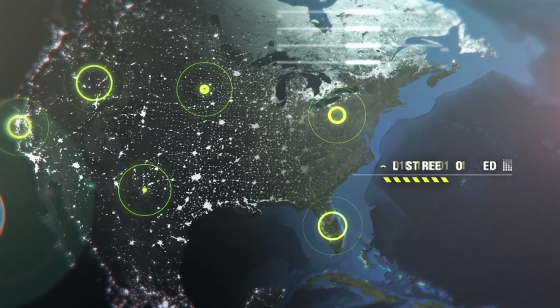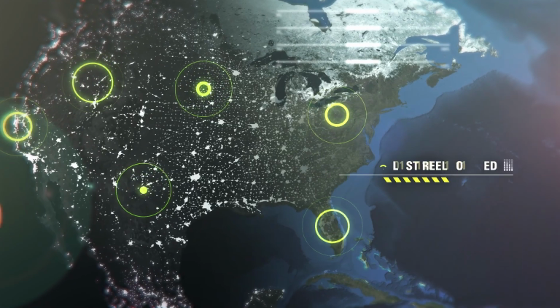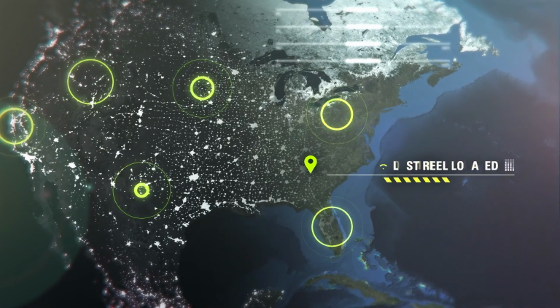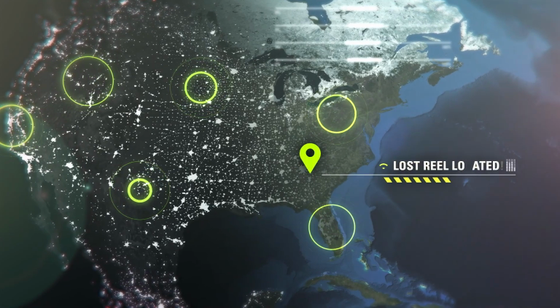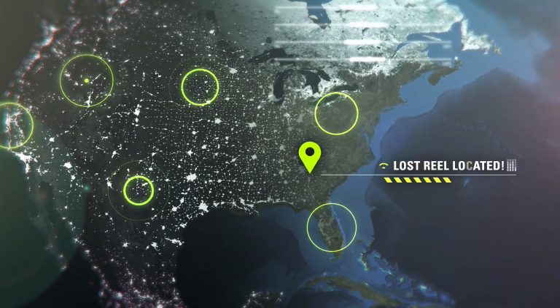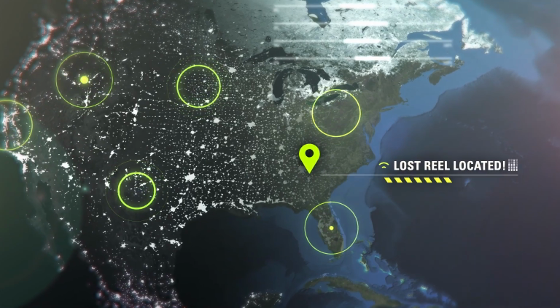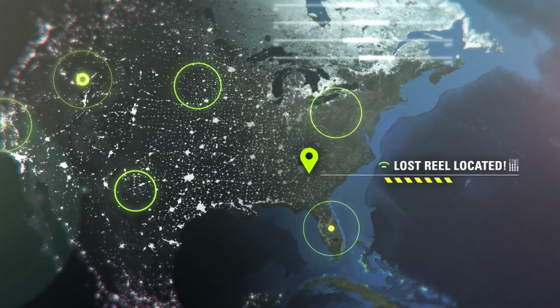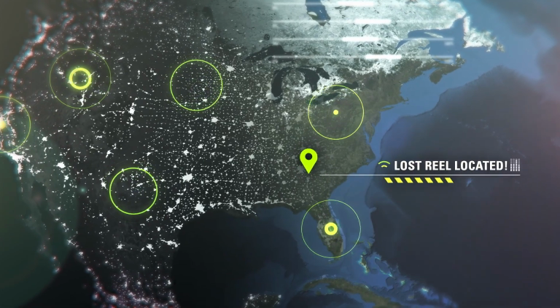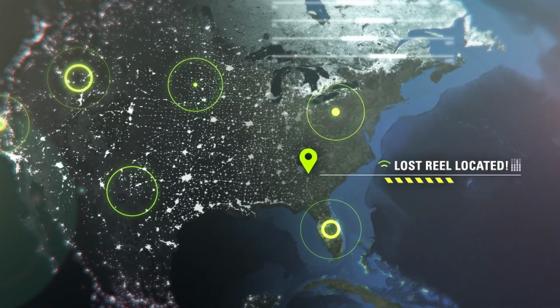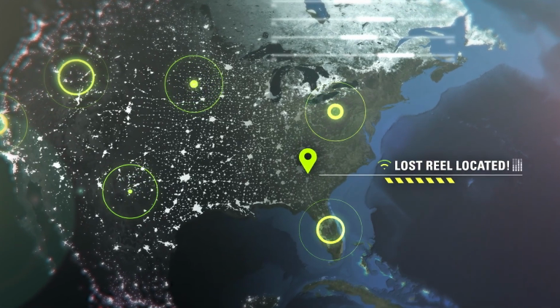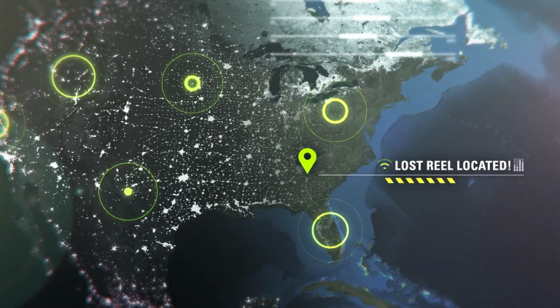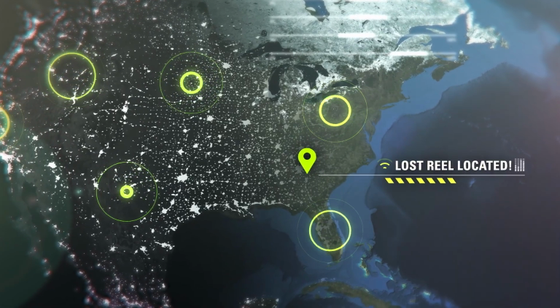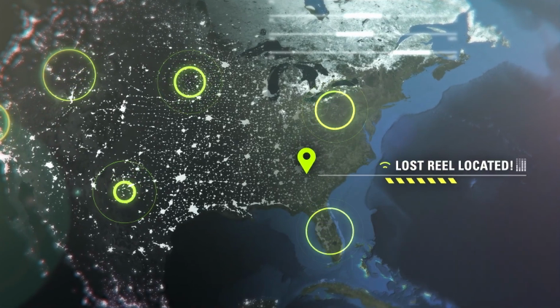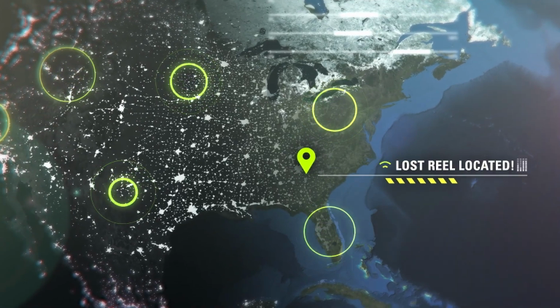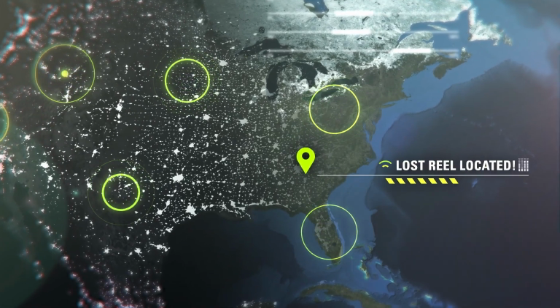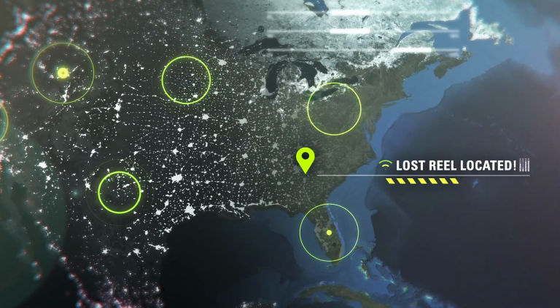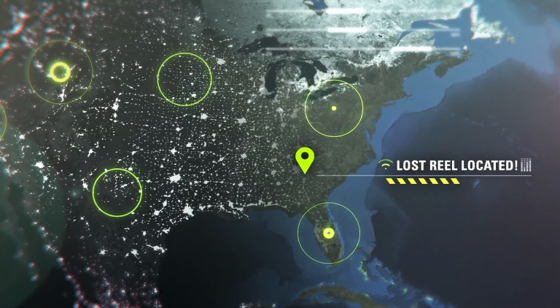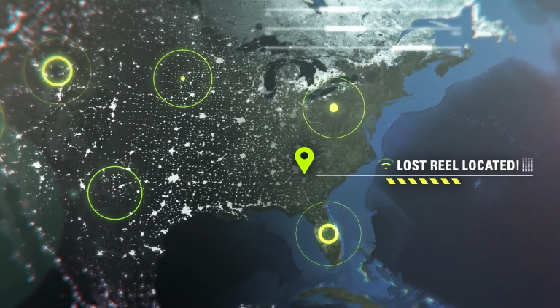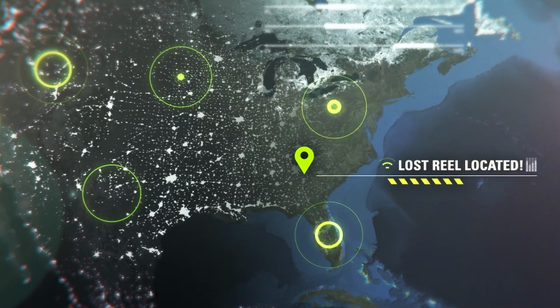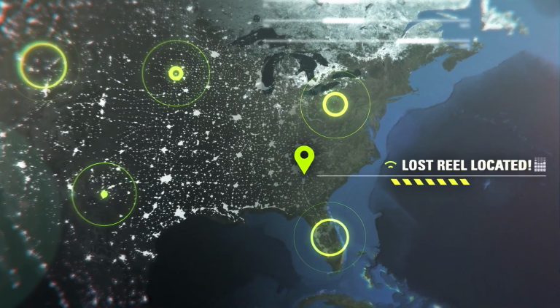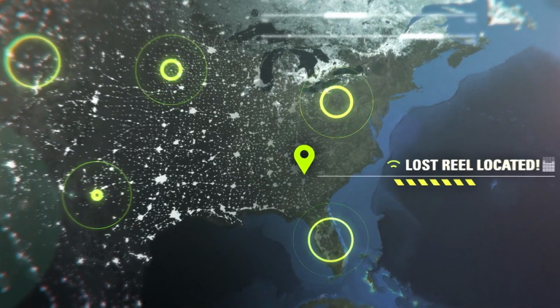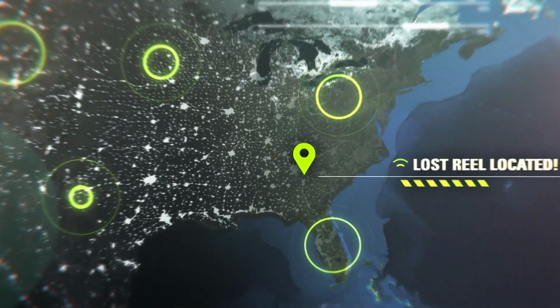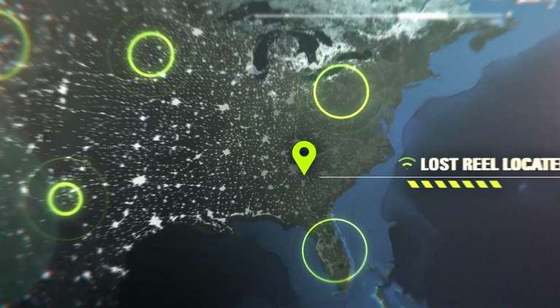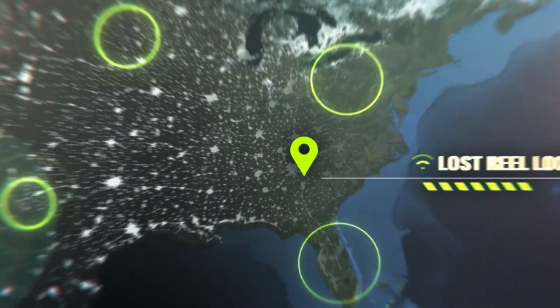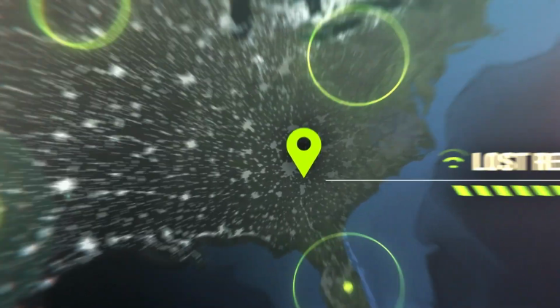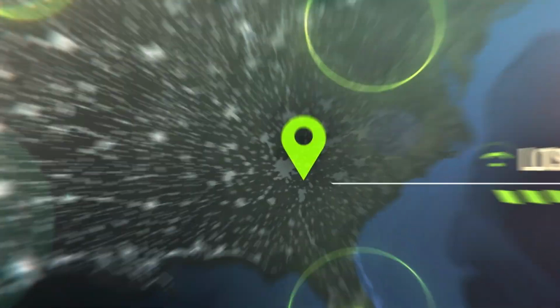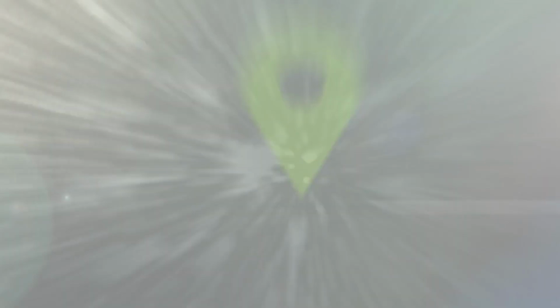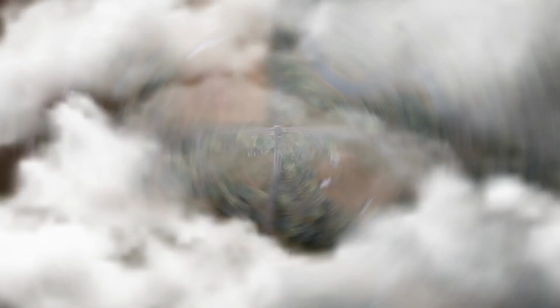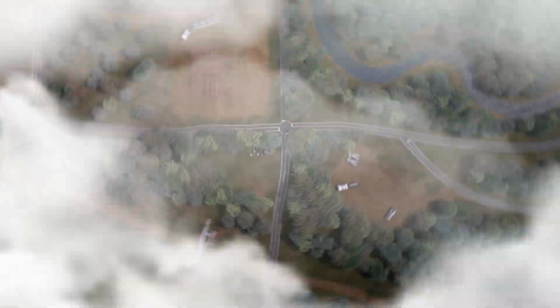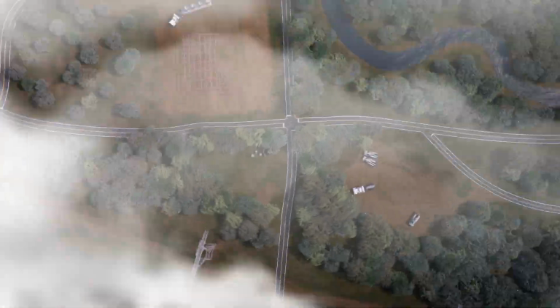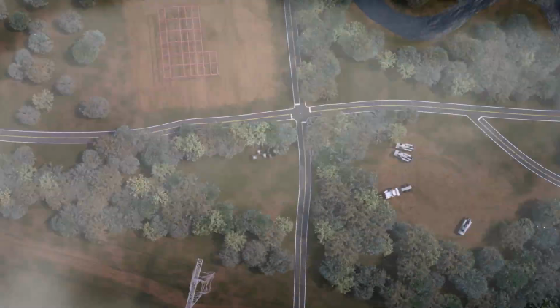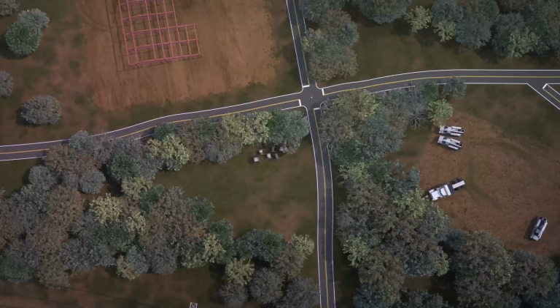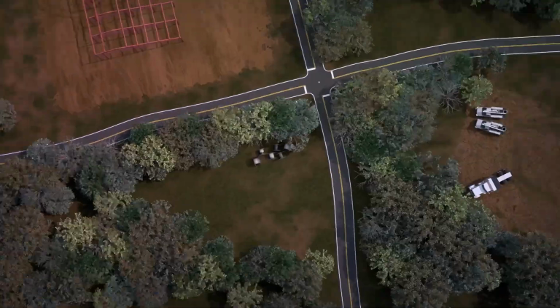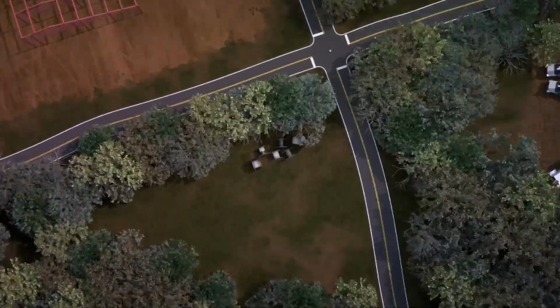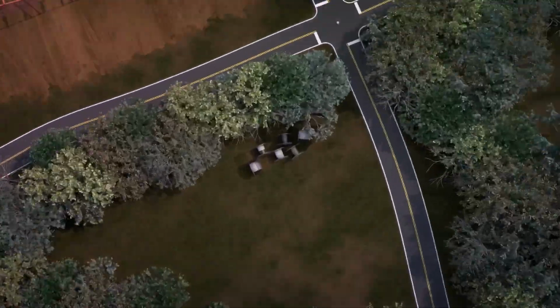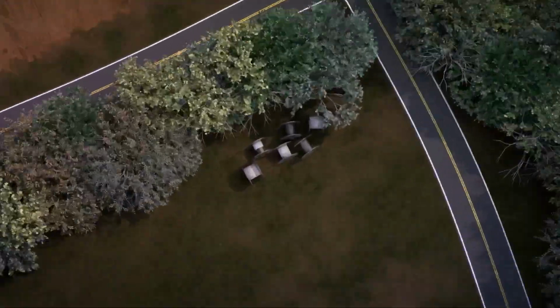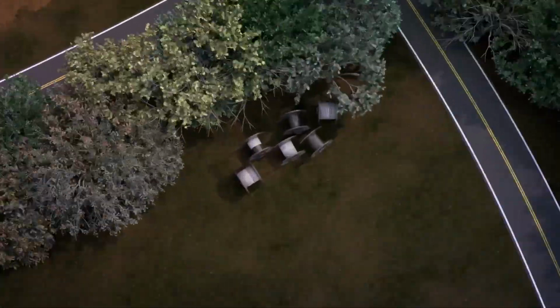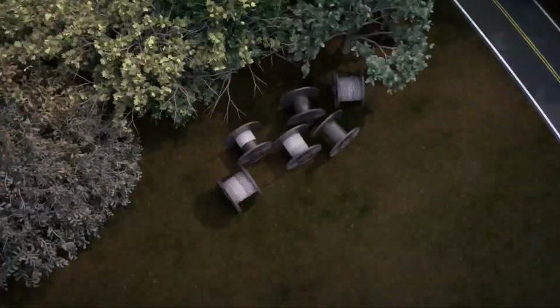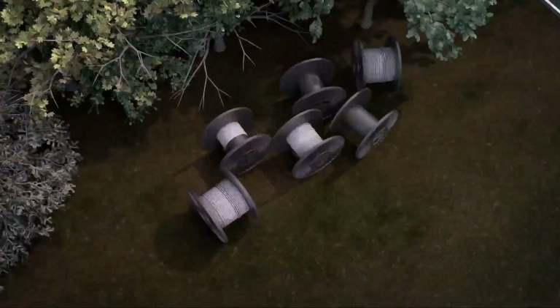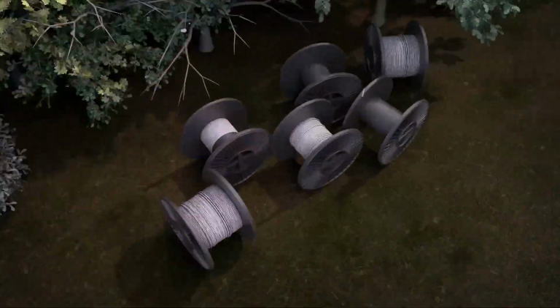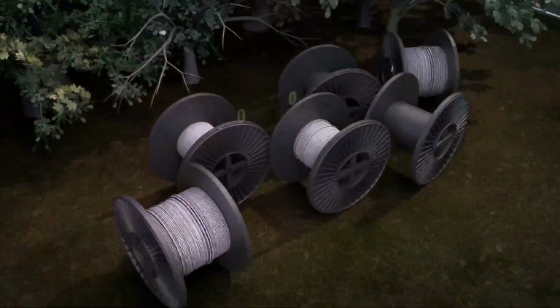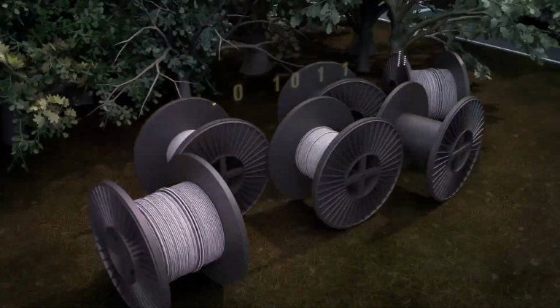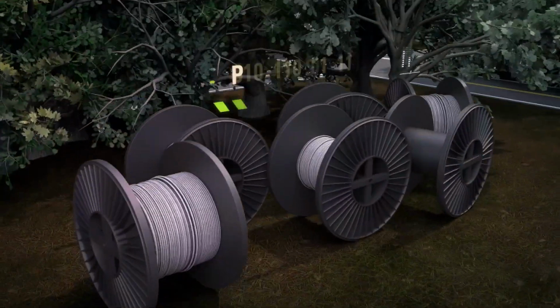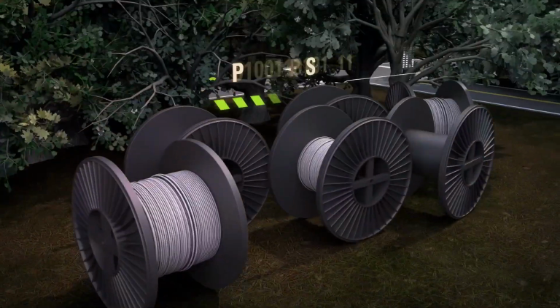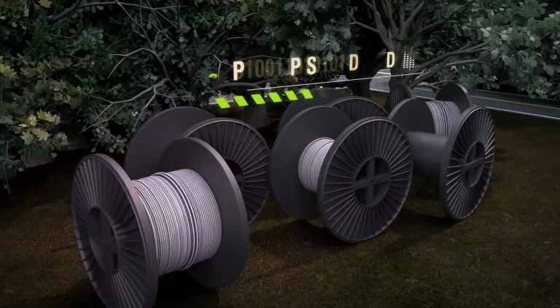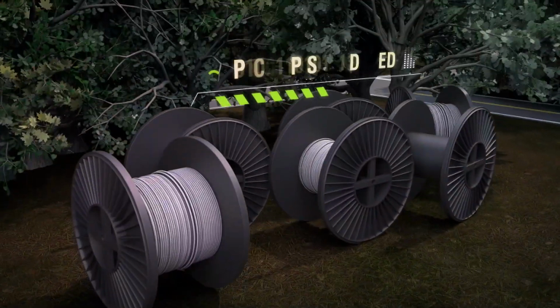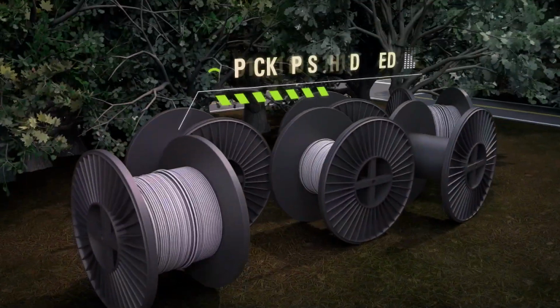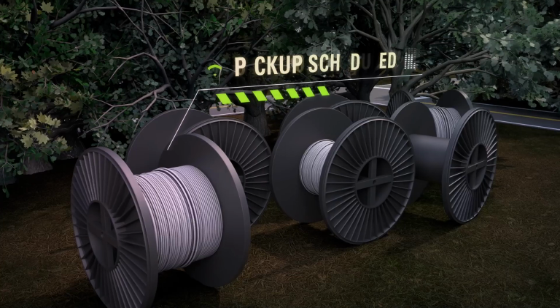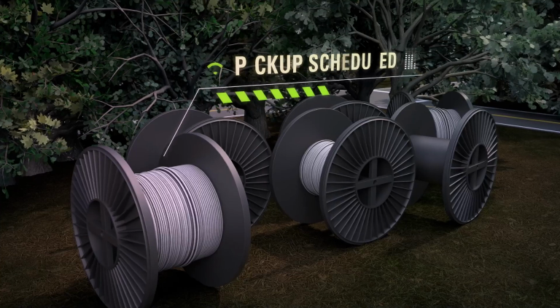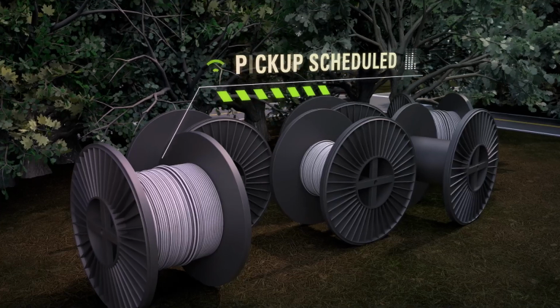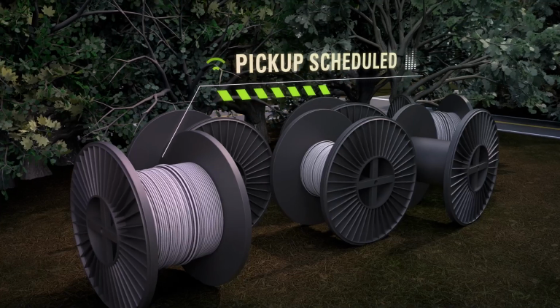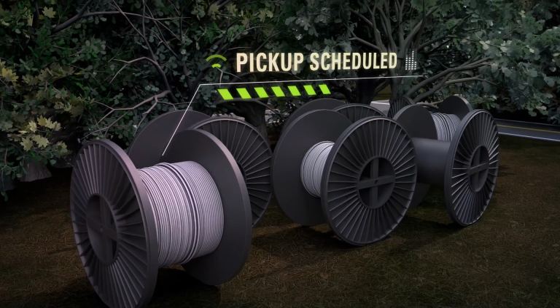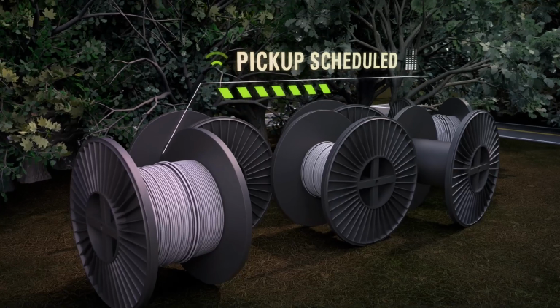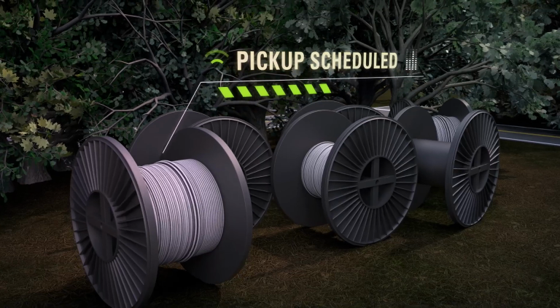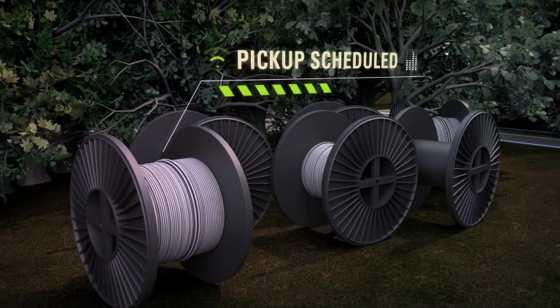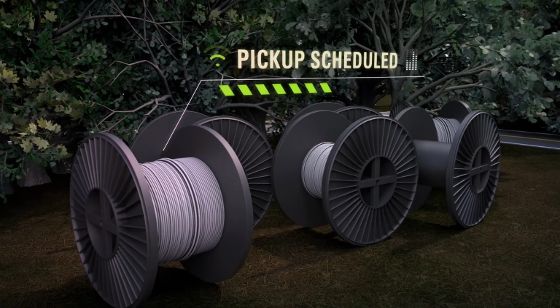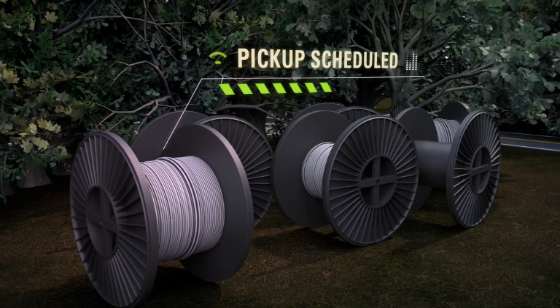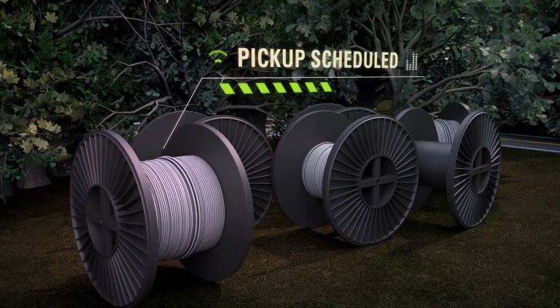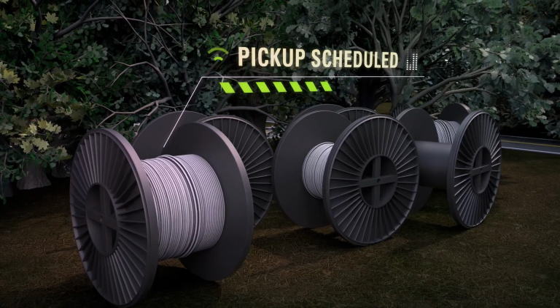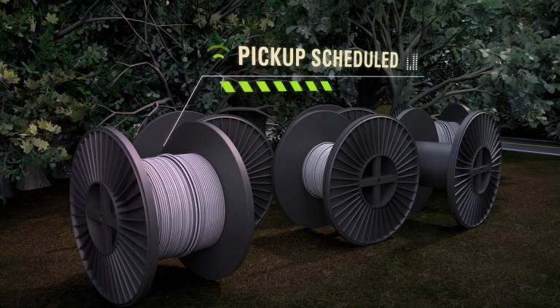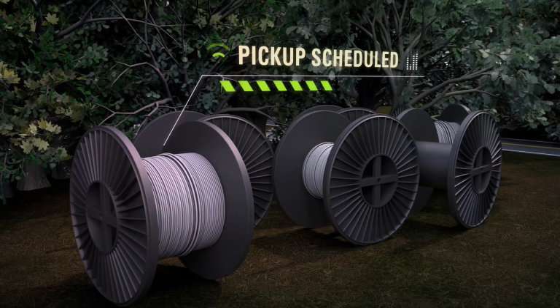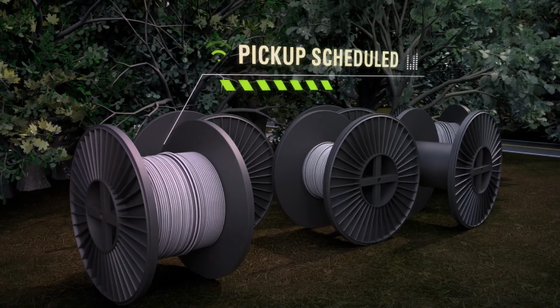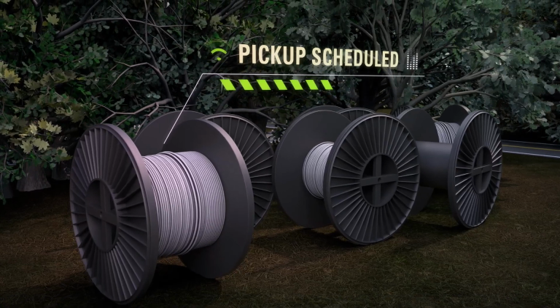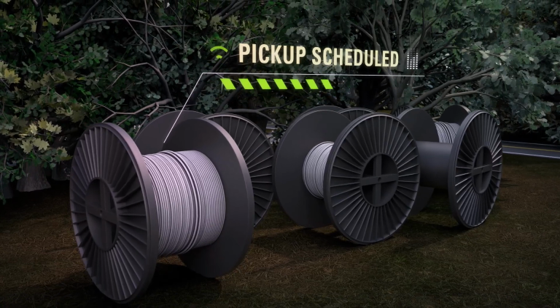Locate any reel using the GPS-driven aerial or street map, then automatically schedule a return pickup.